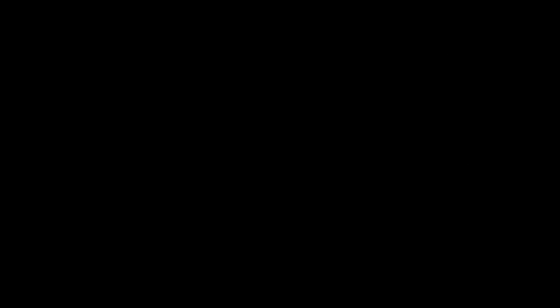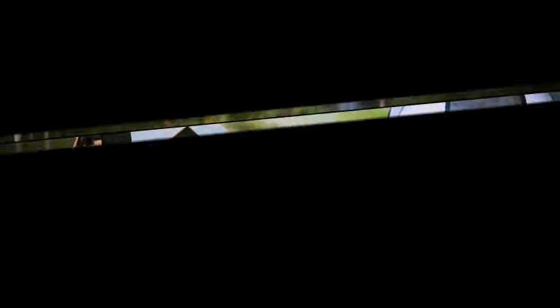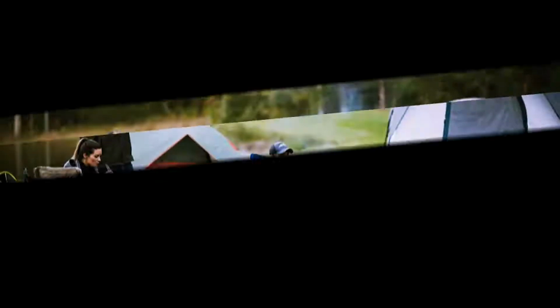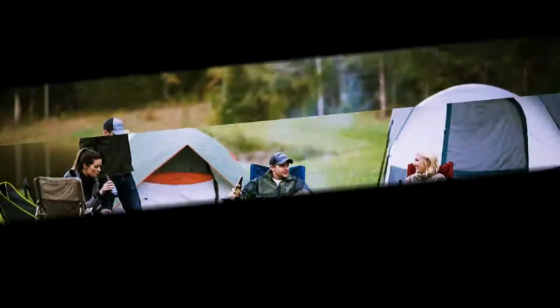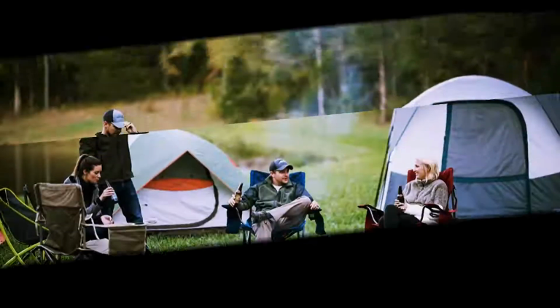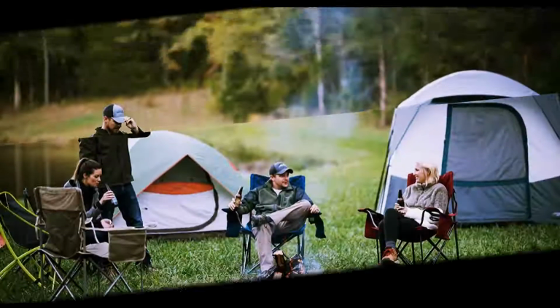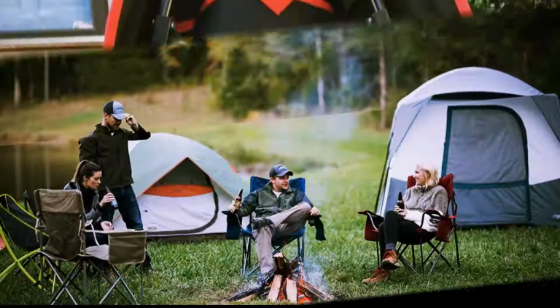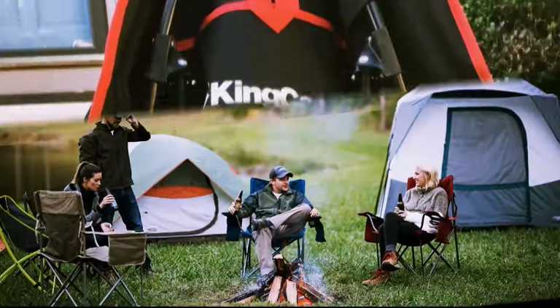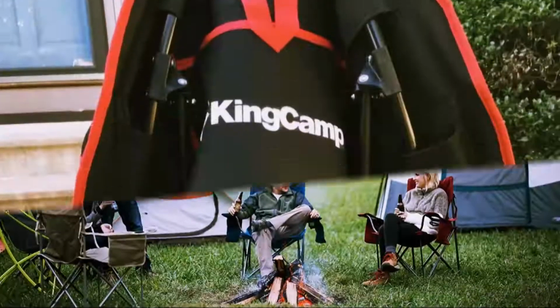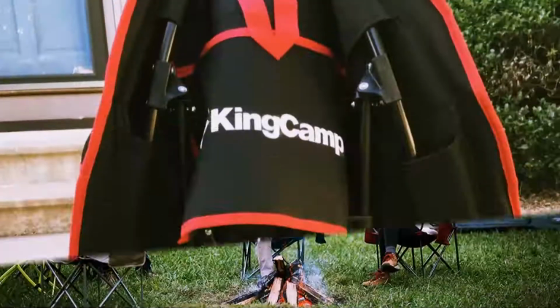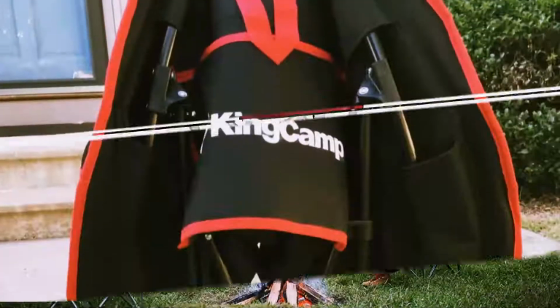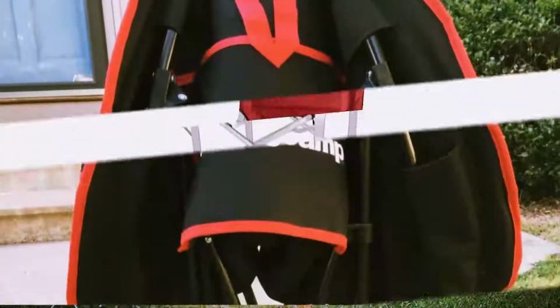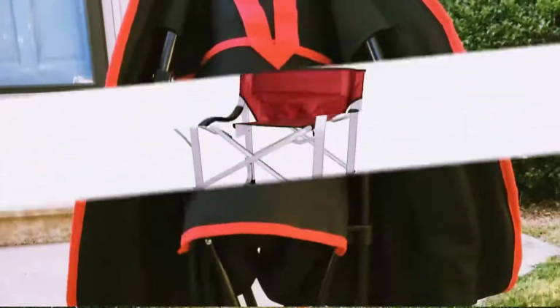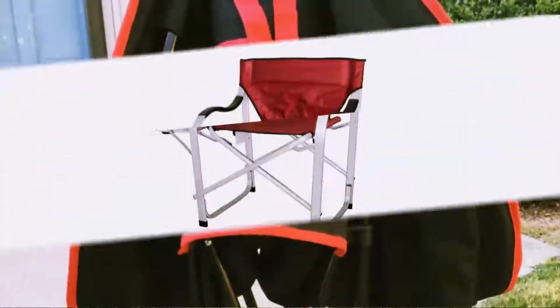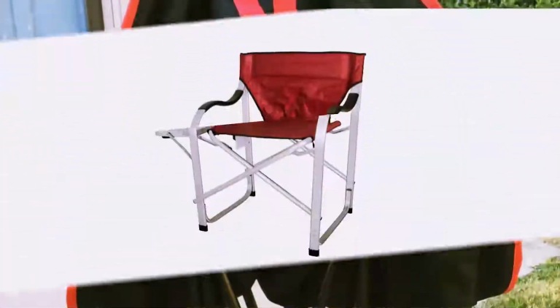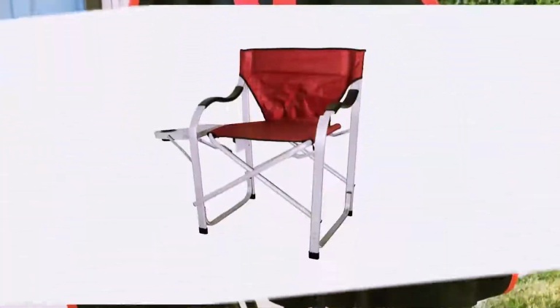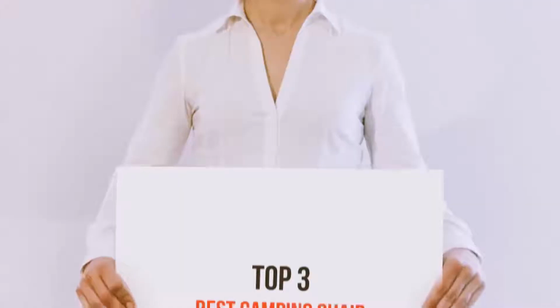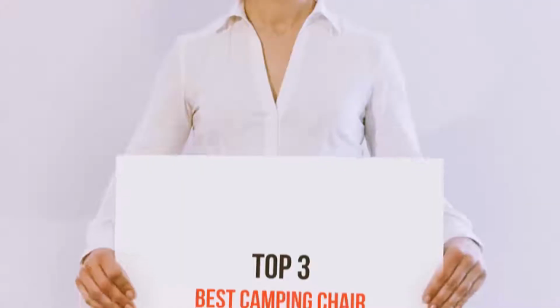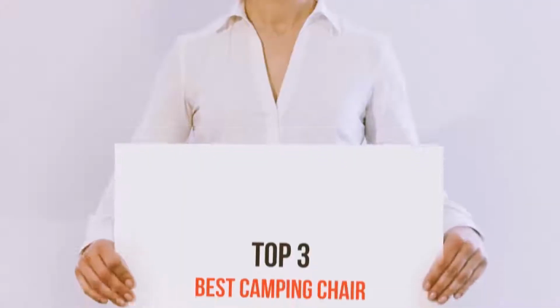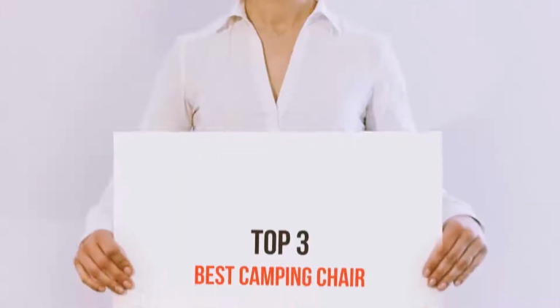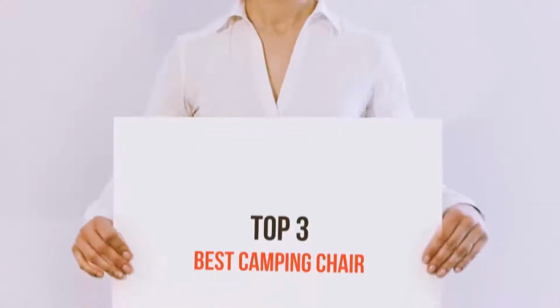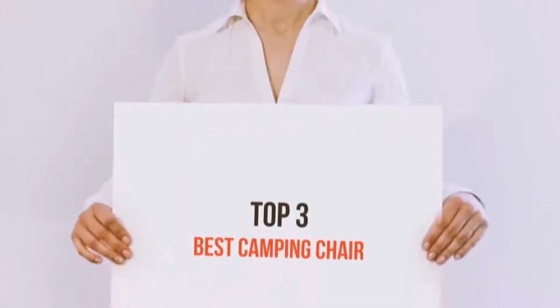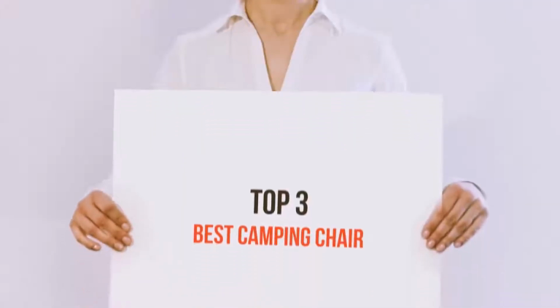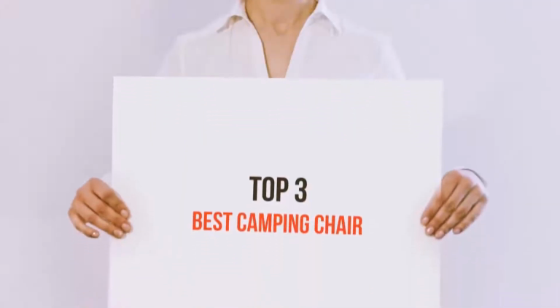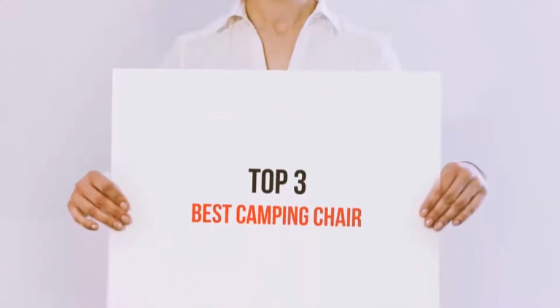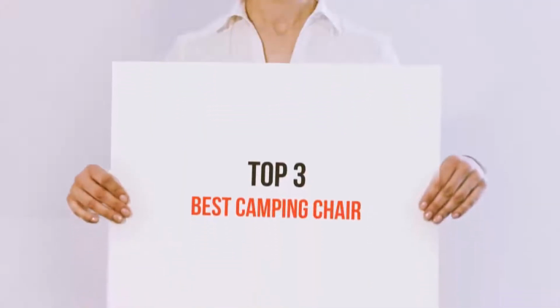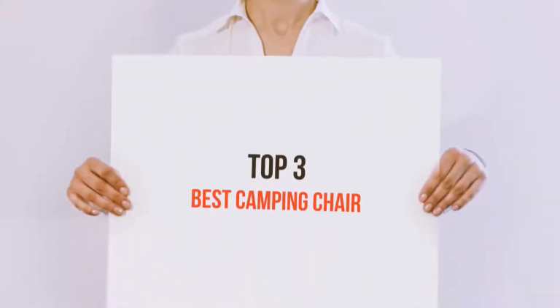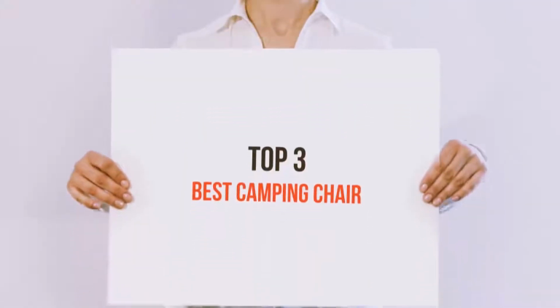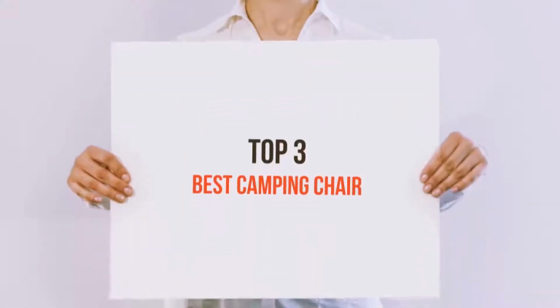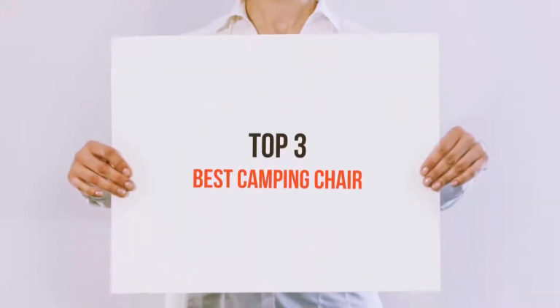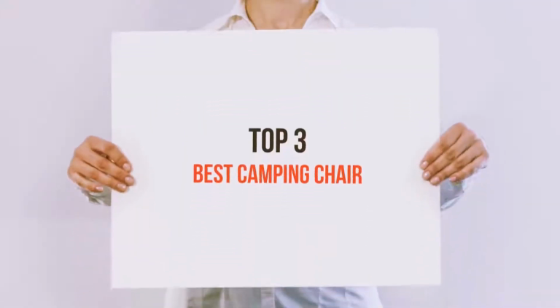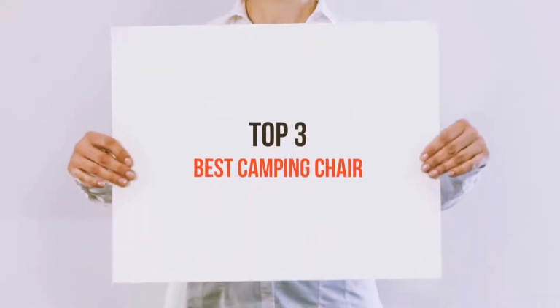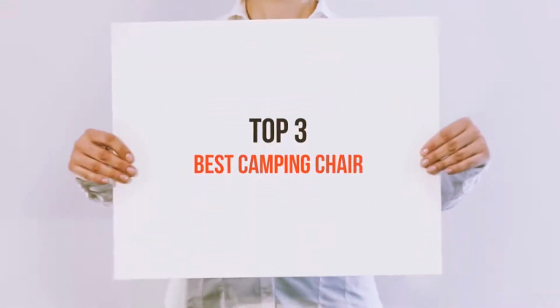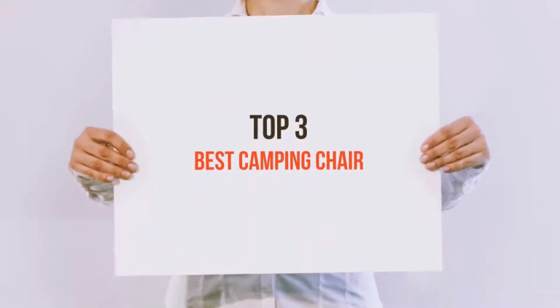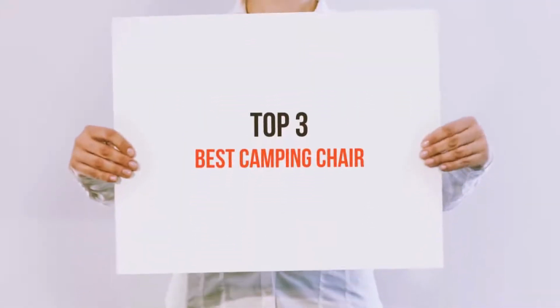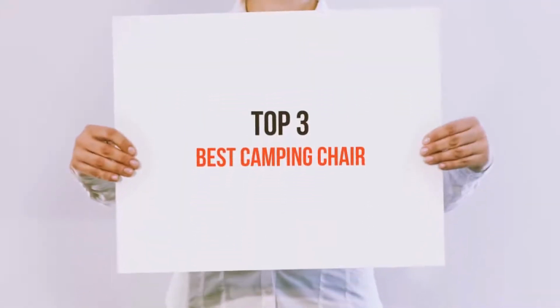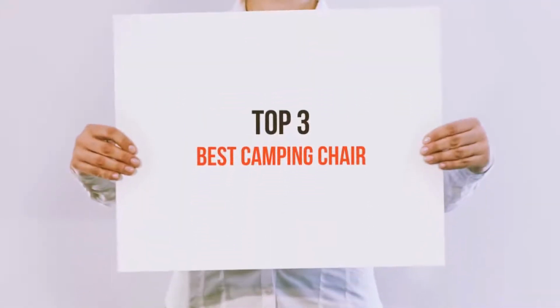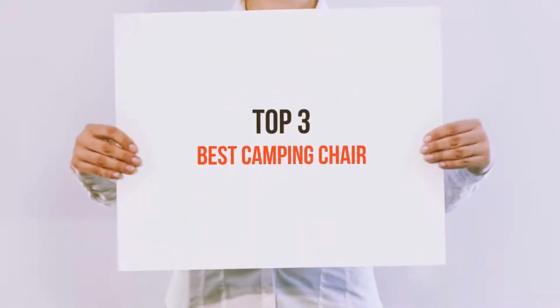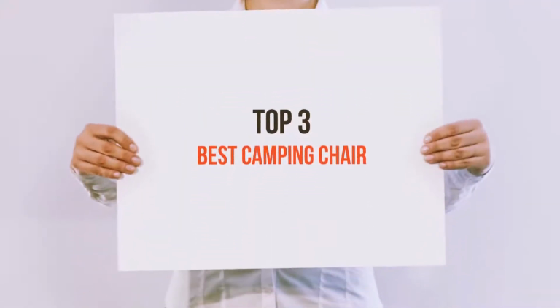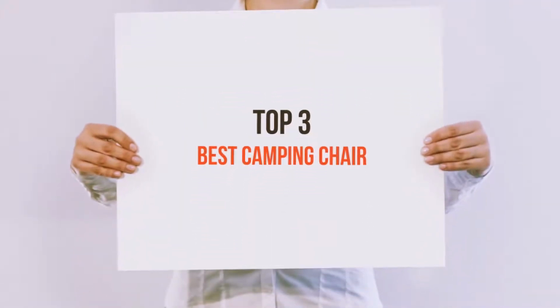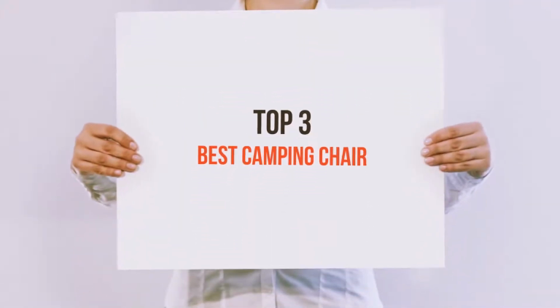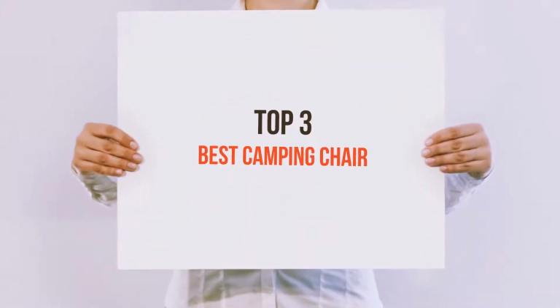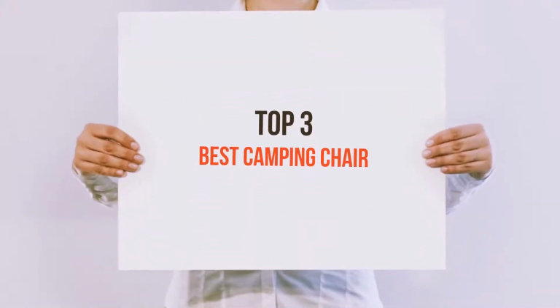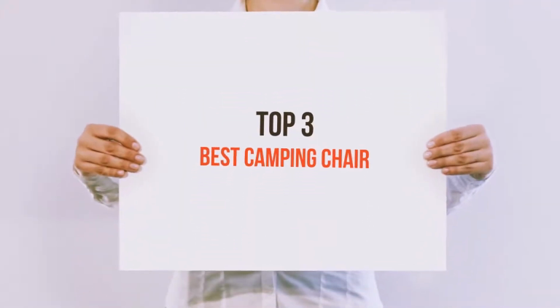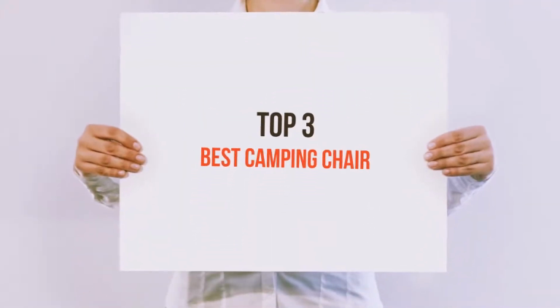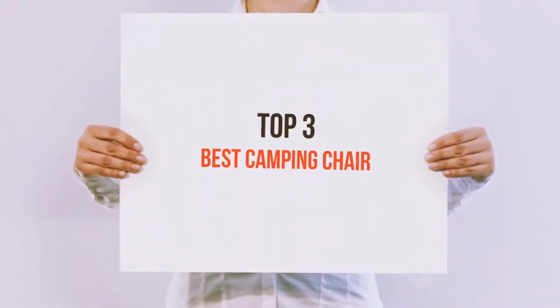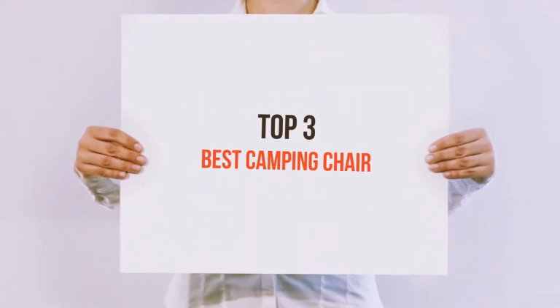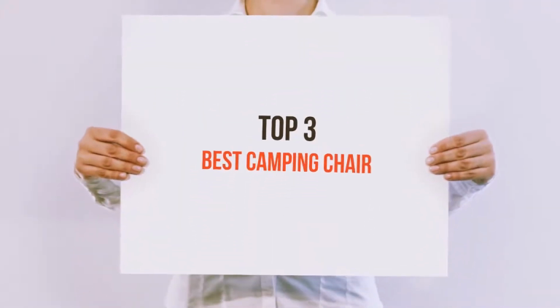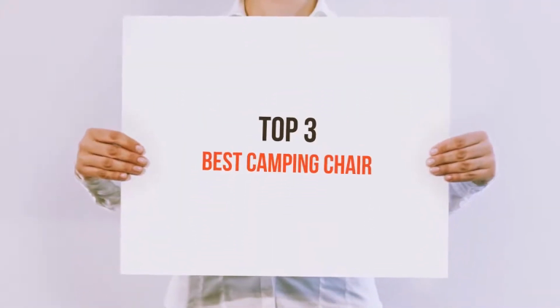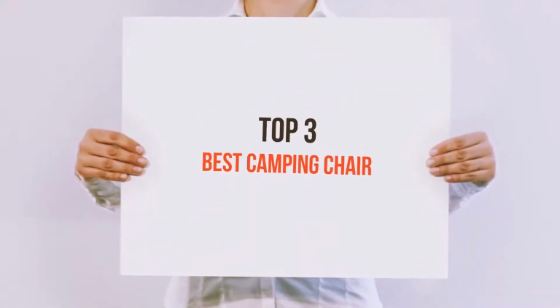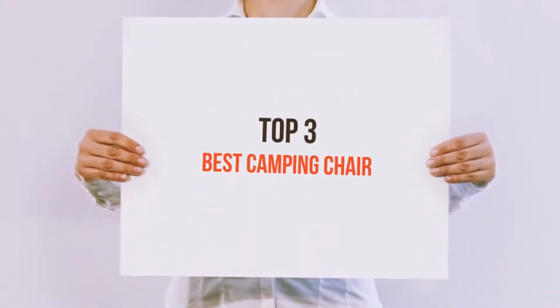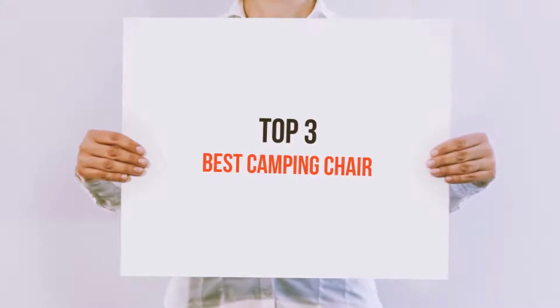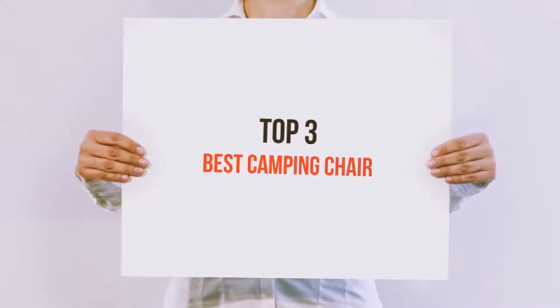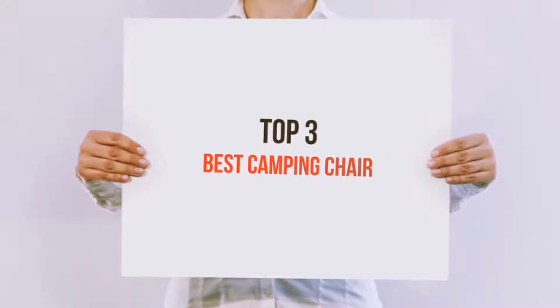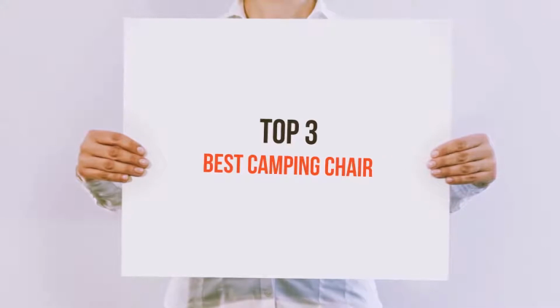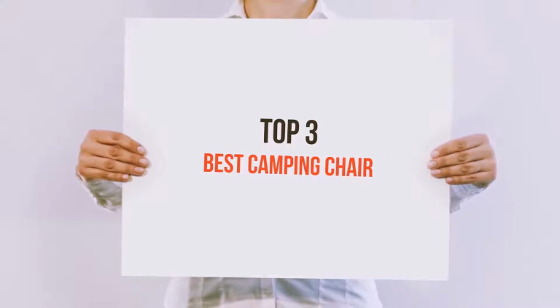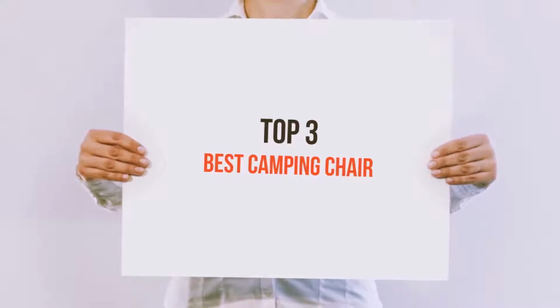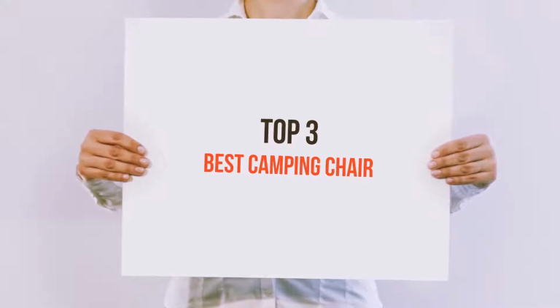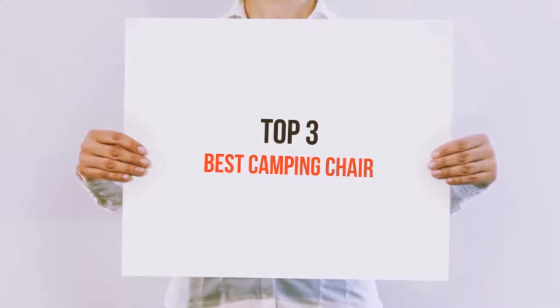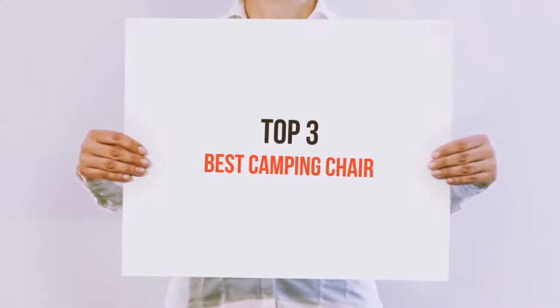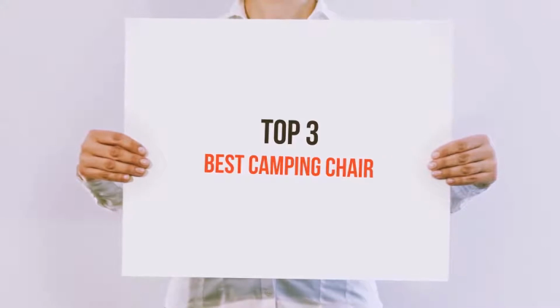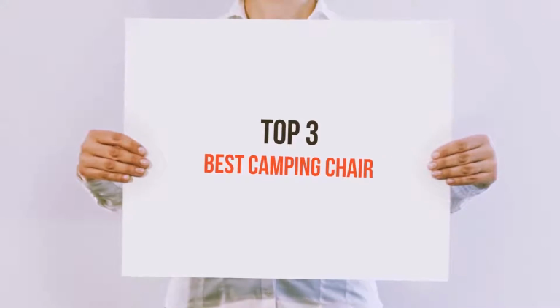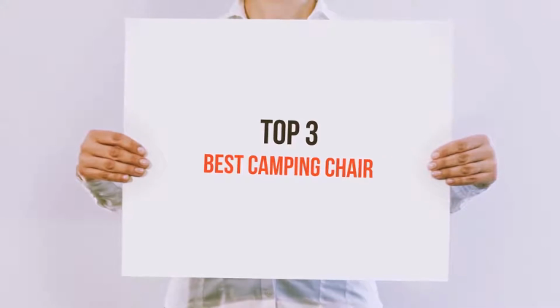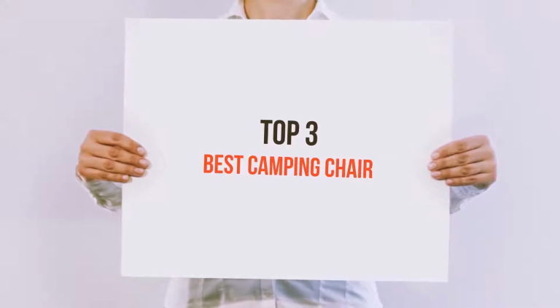Hi everyone, welcome back to my channel. Today I'm going to talk about the Top 3 Best Camping Chairs.